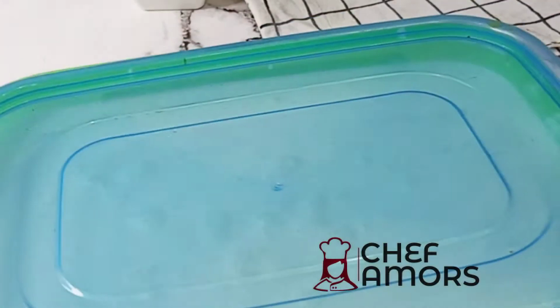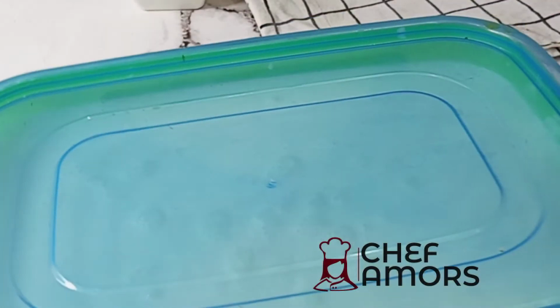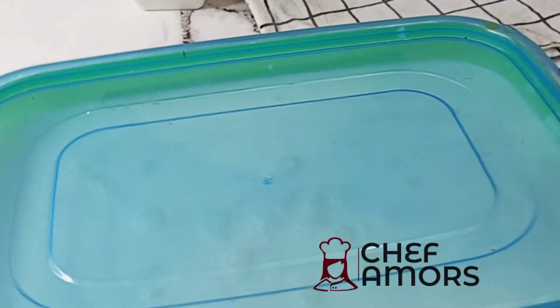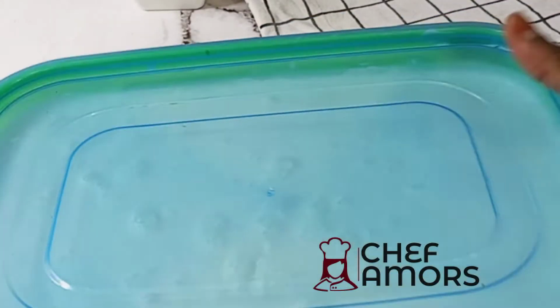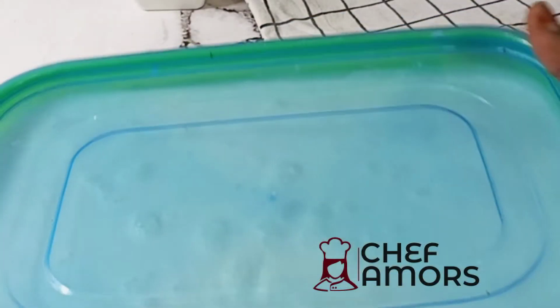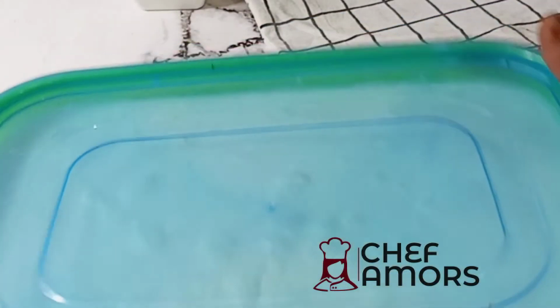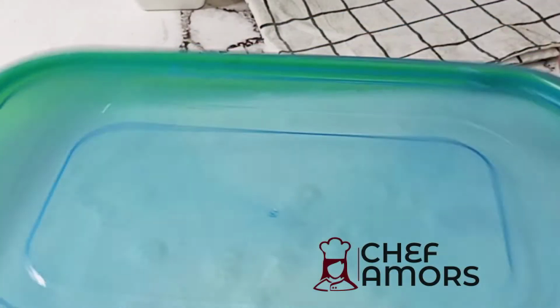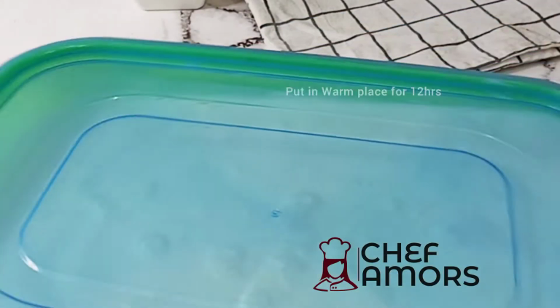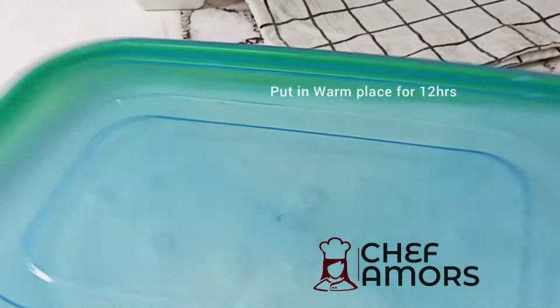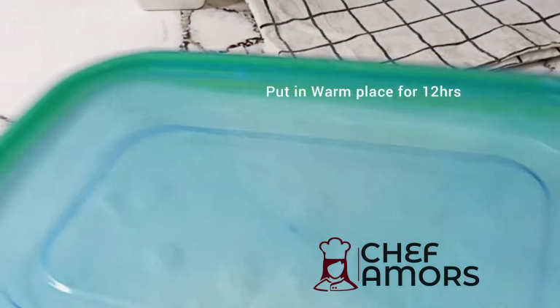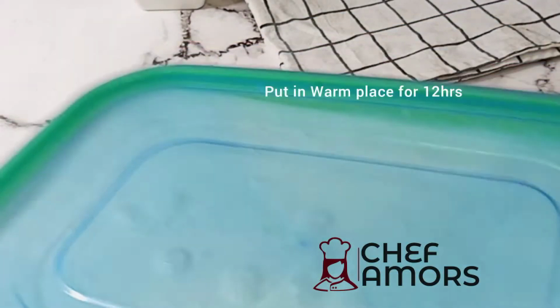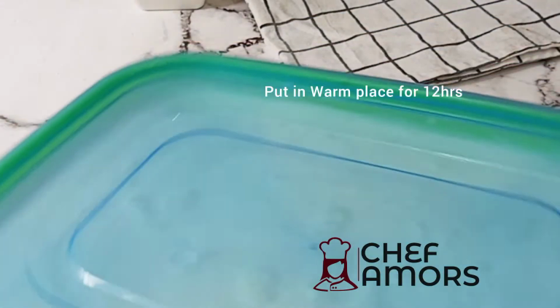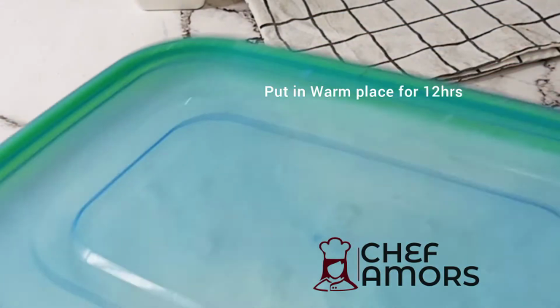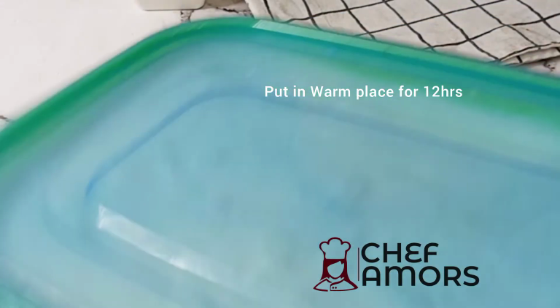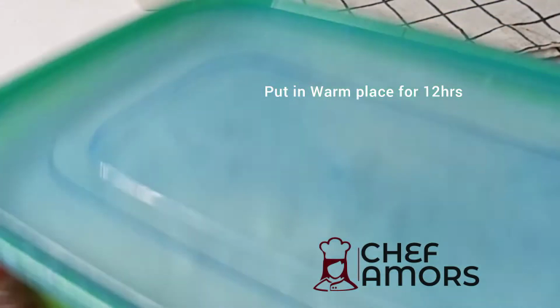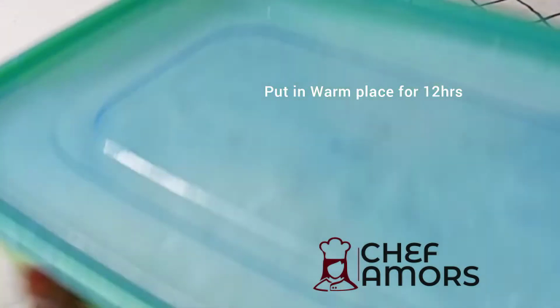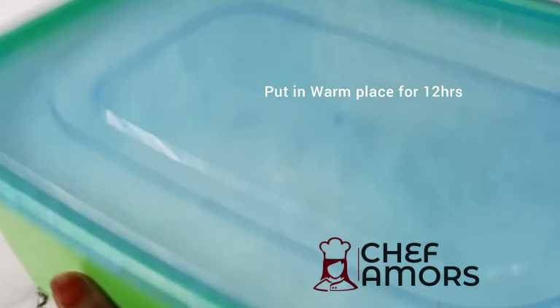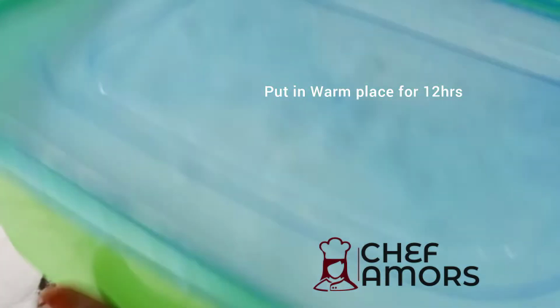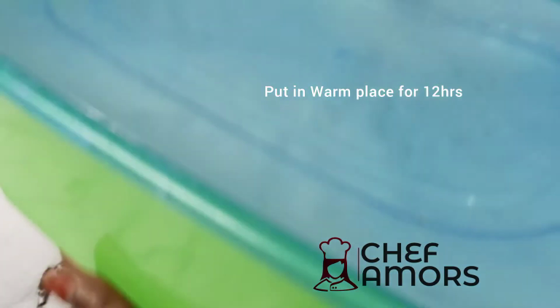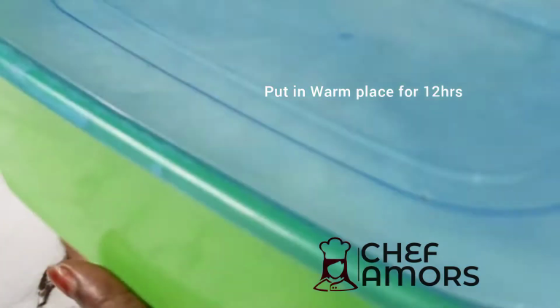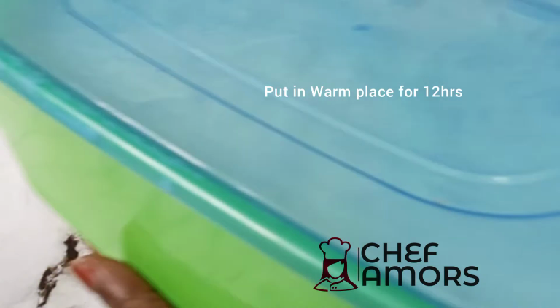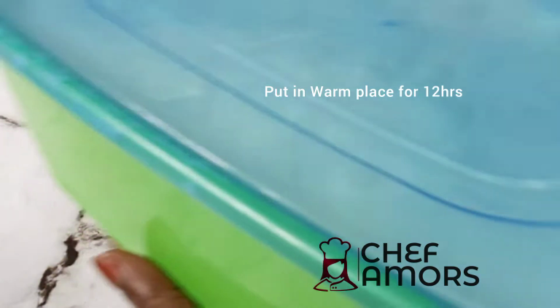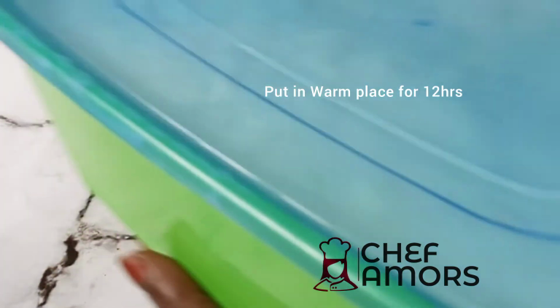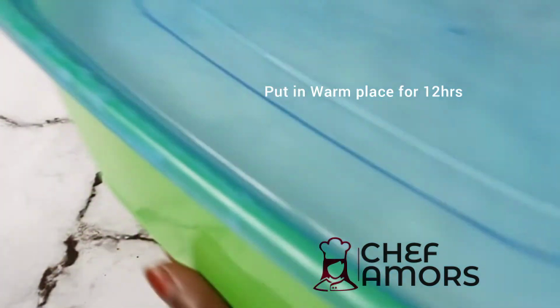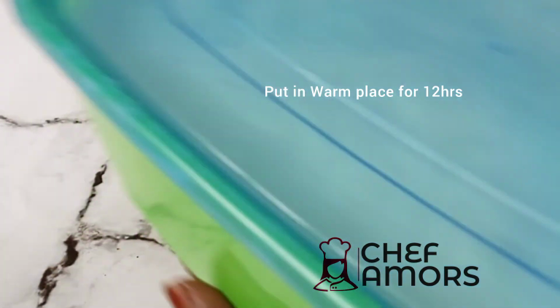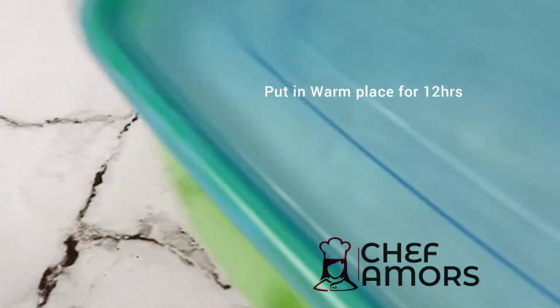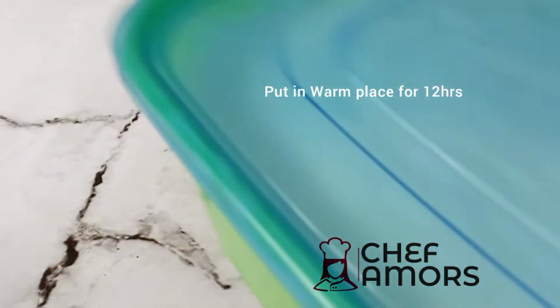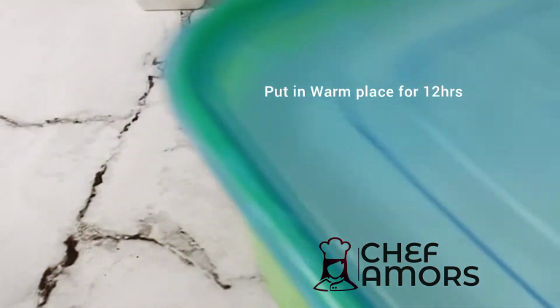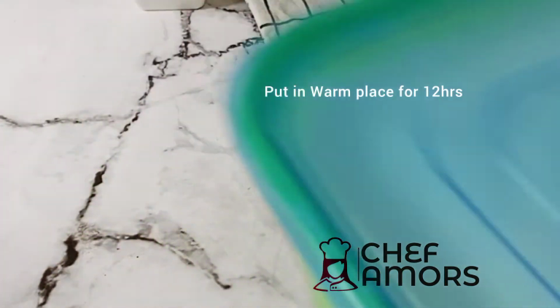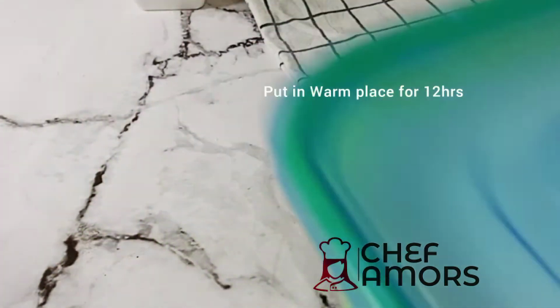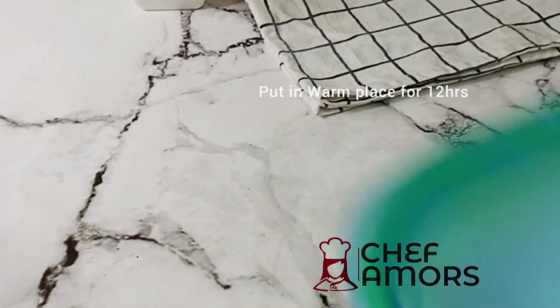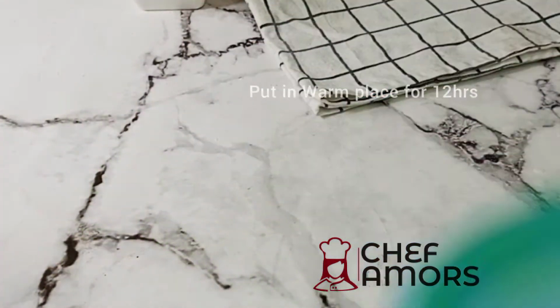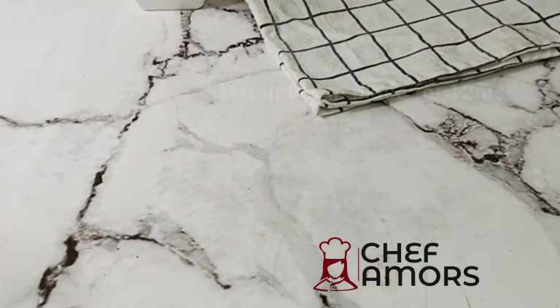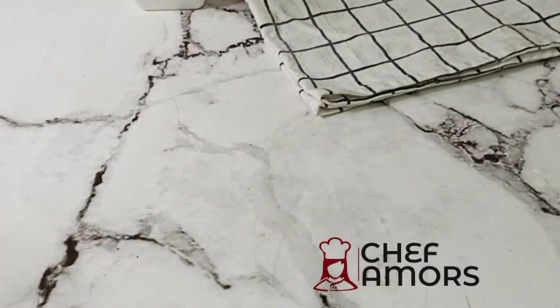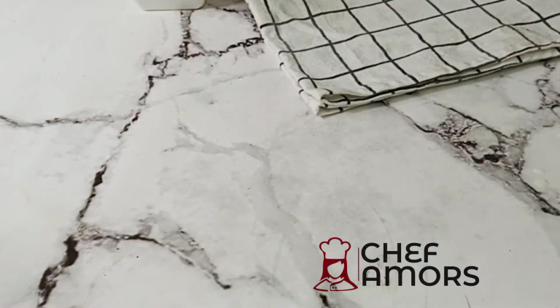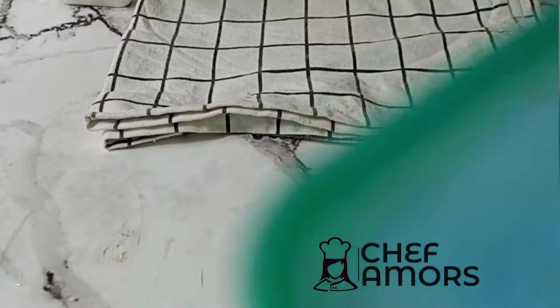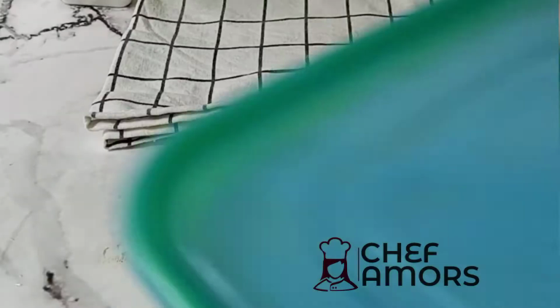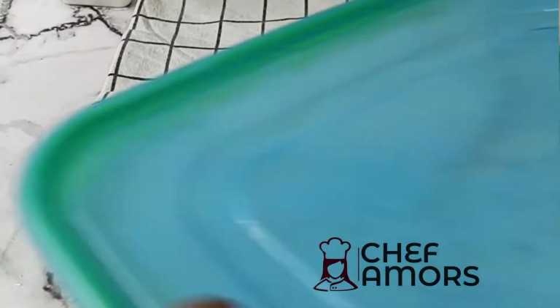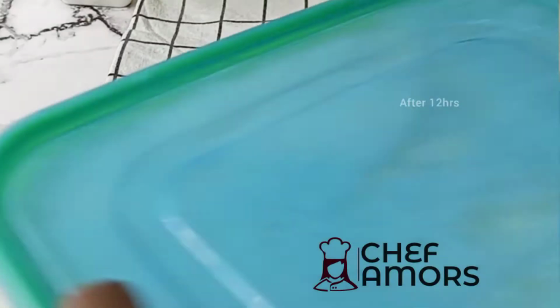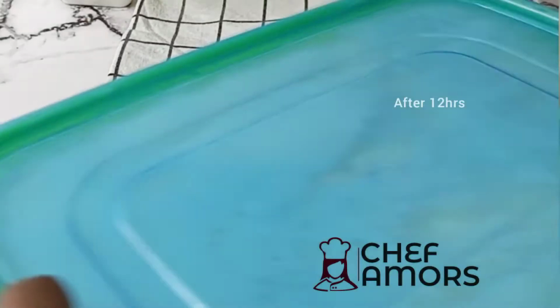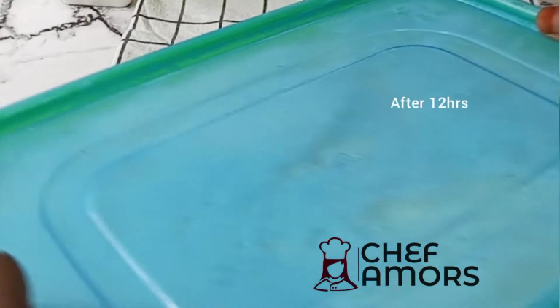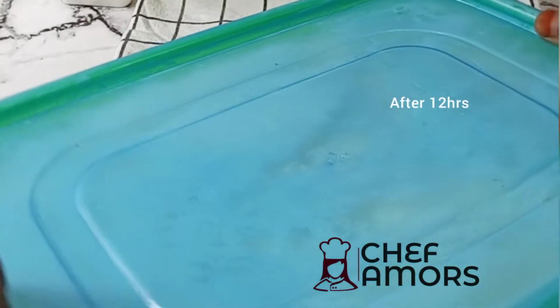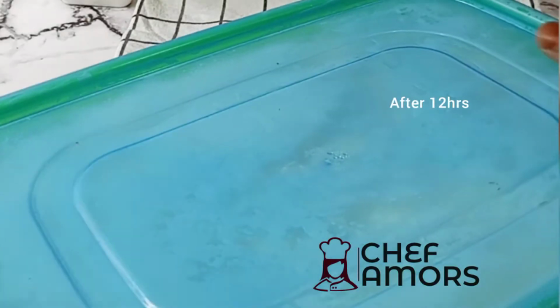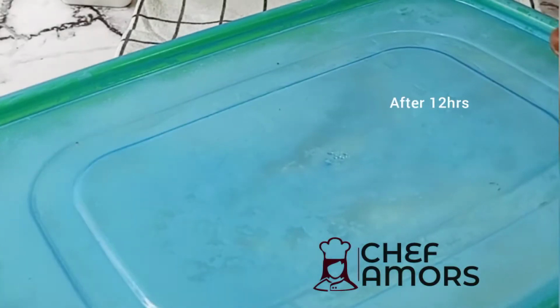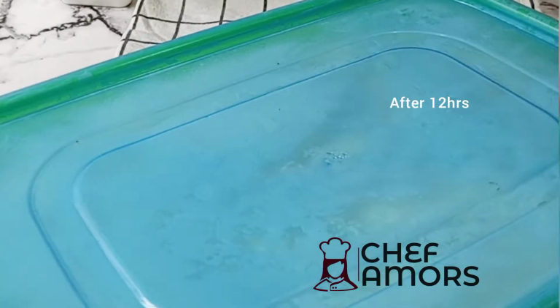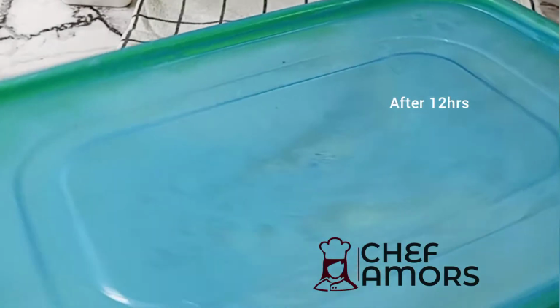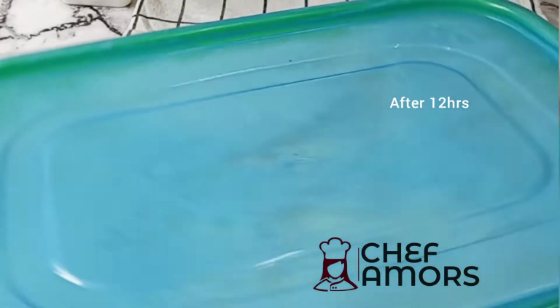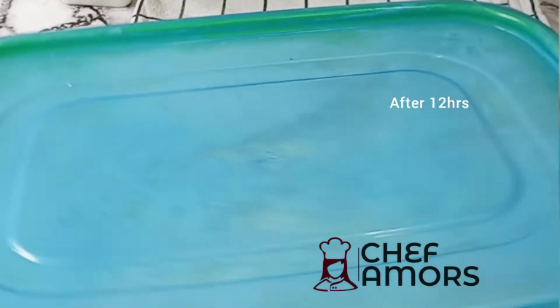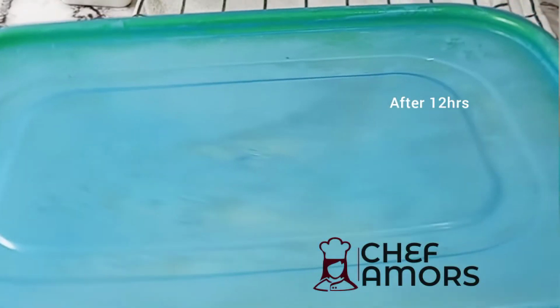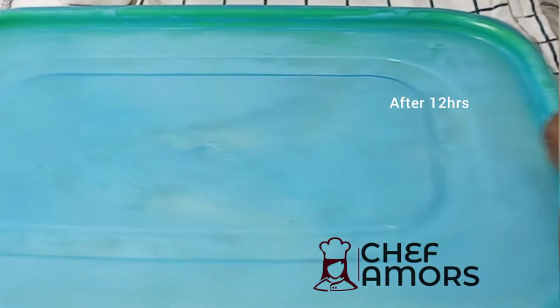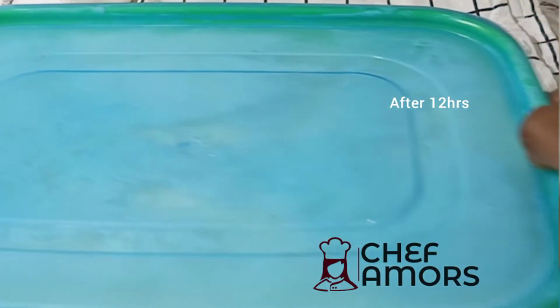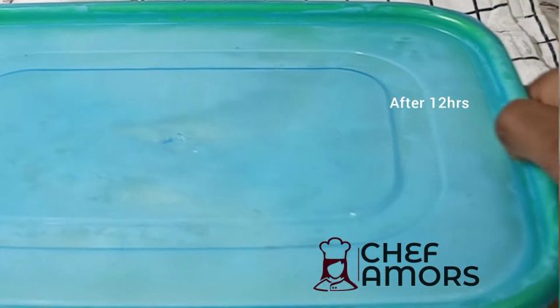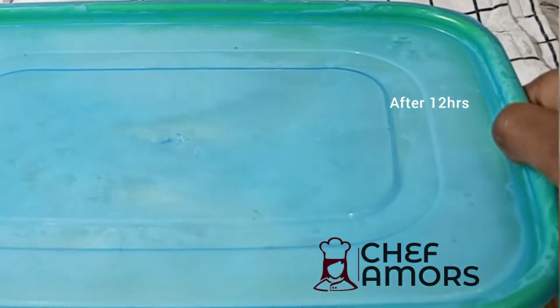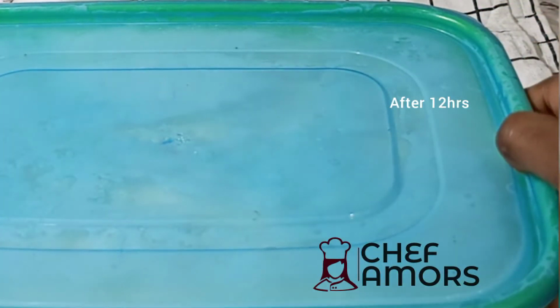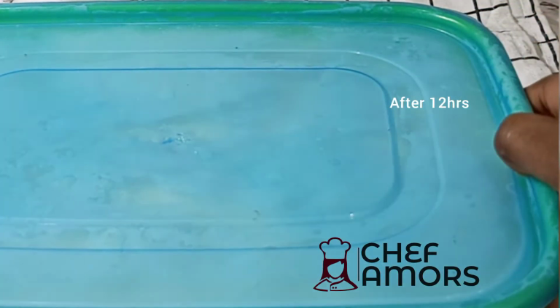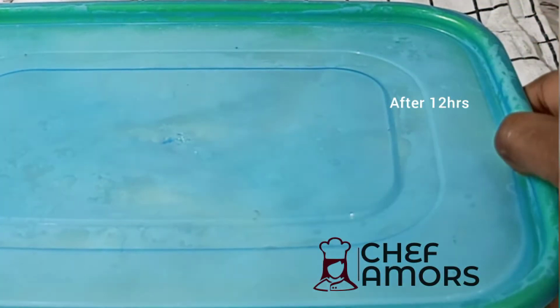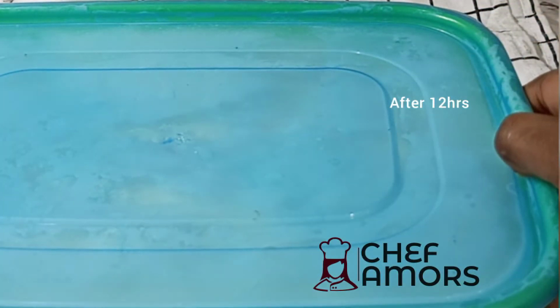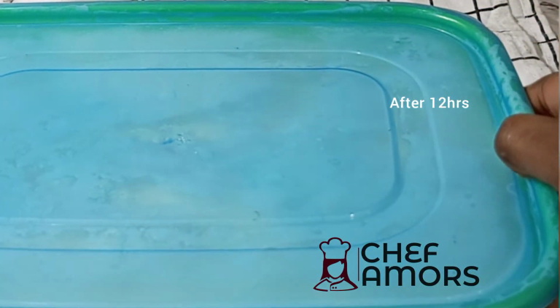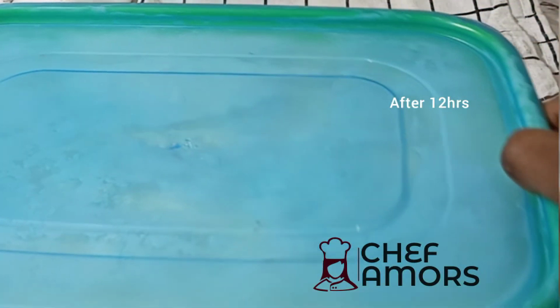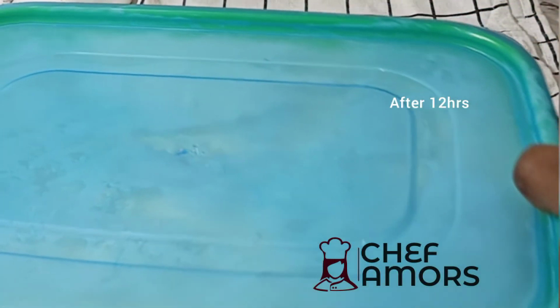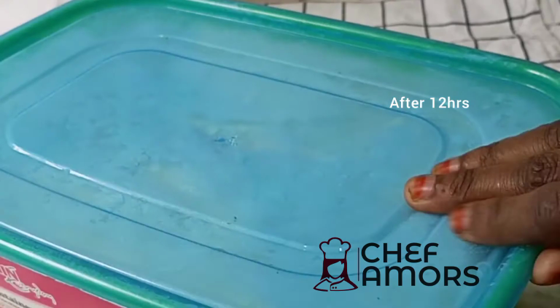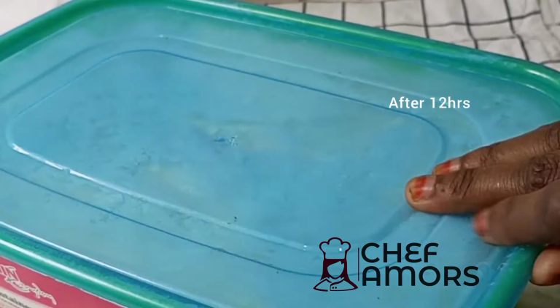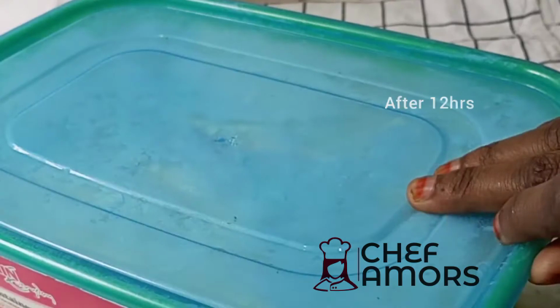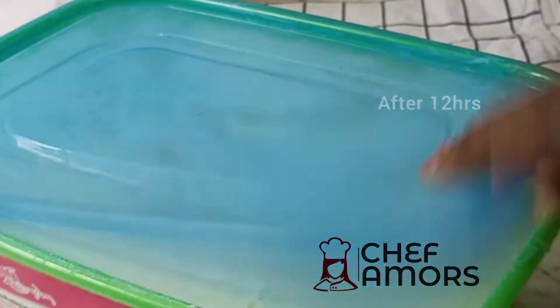Mix that very well, cover it, and put it in the oven or in a warm place for 12 hours or overnight. This is what it looks like after 12 hours.